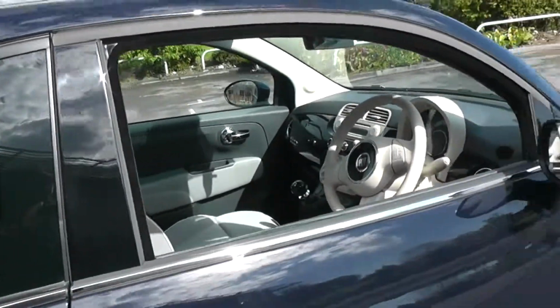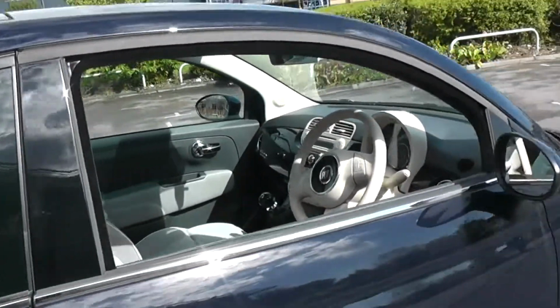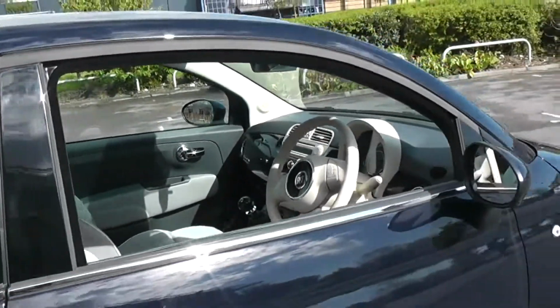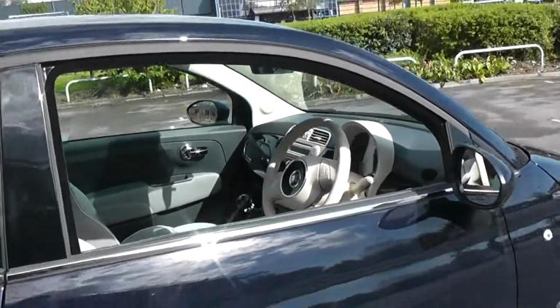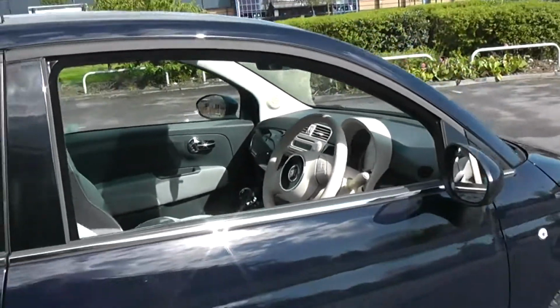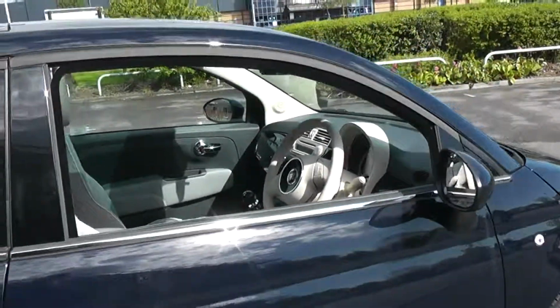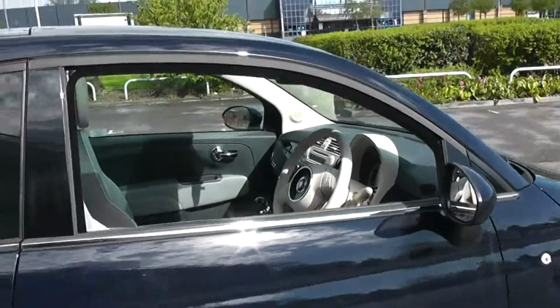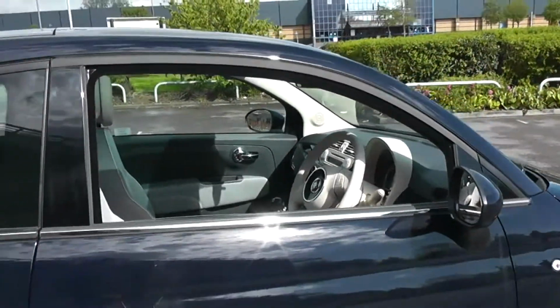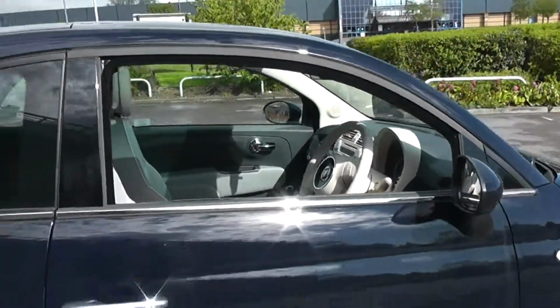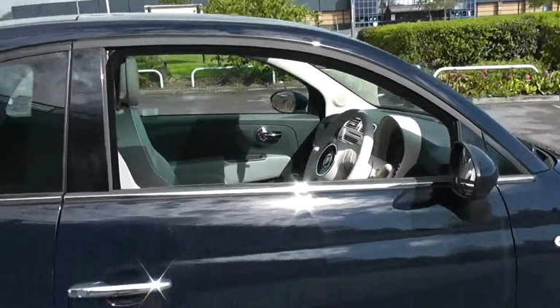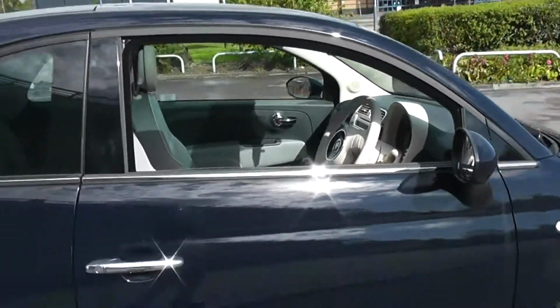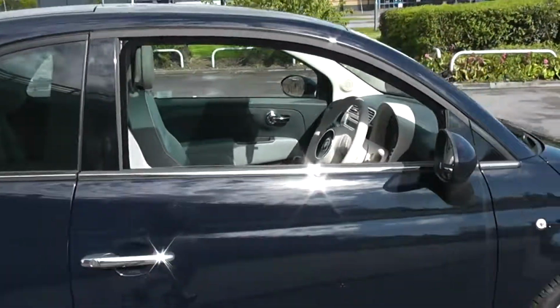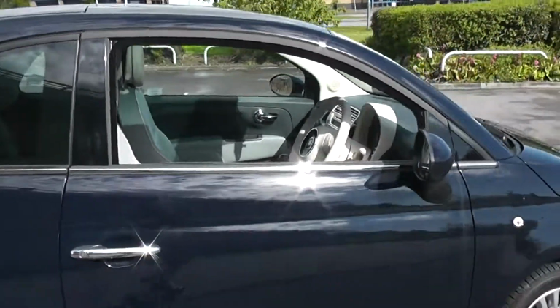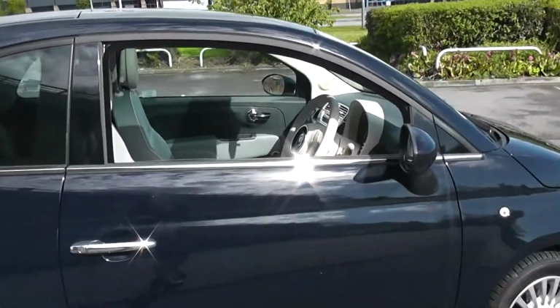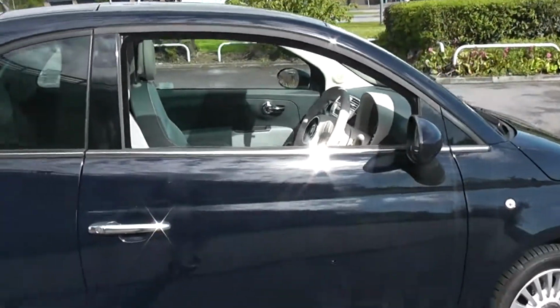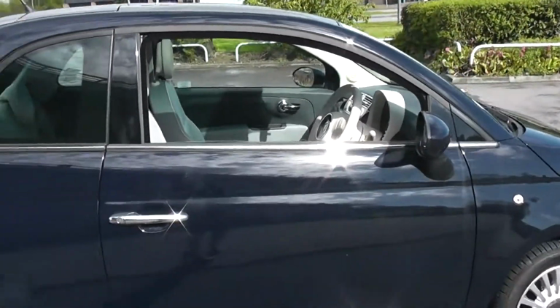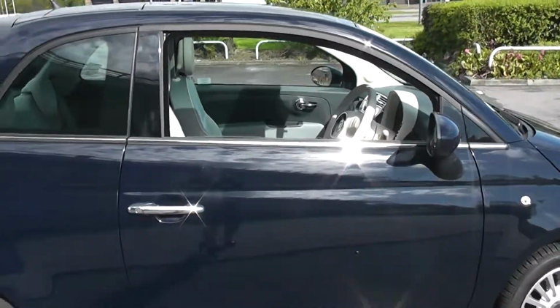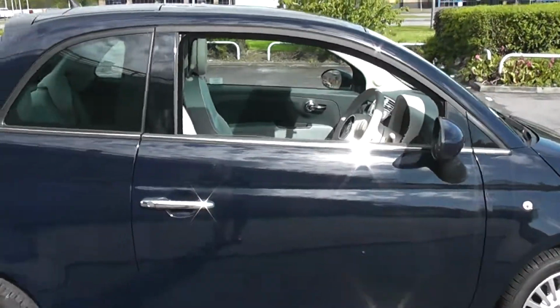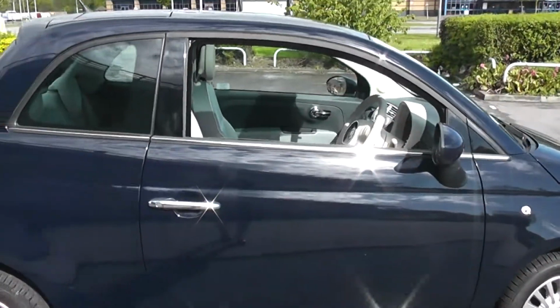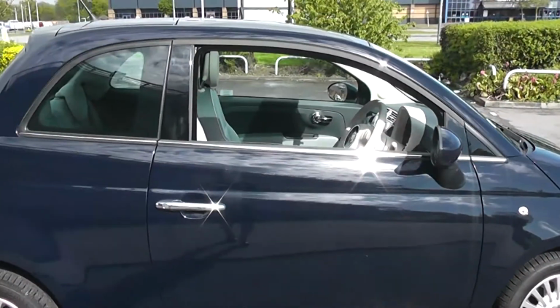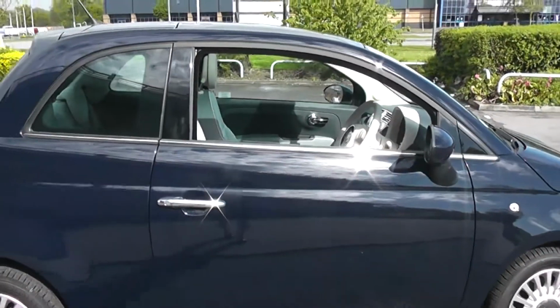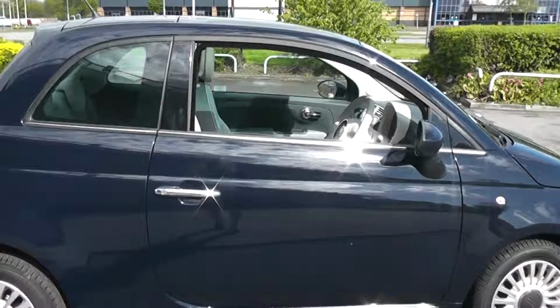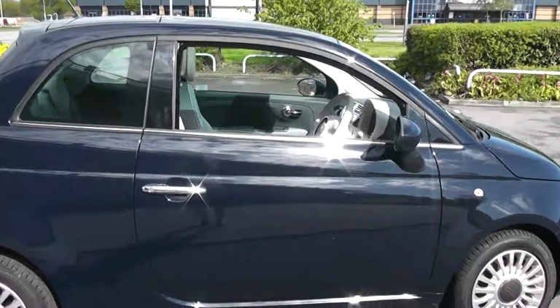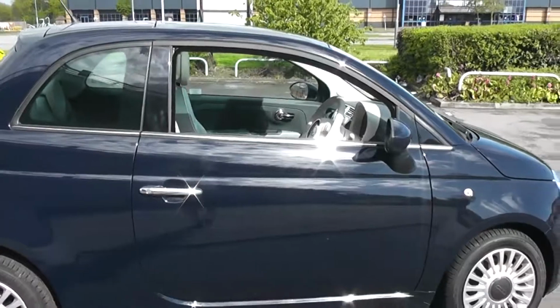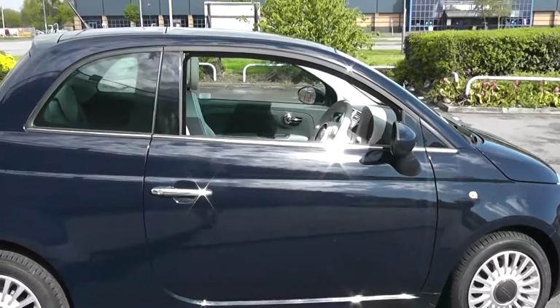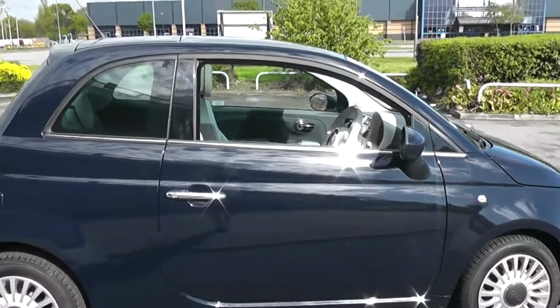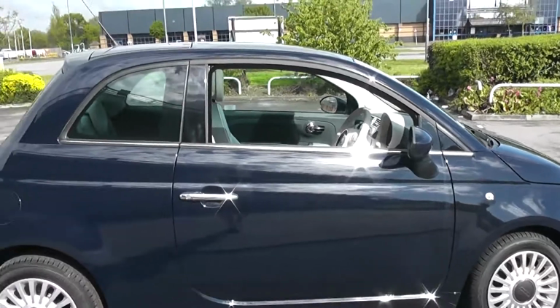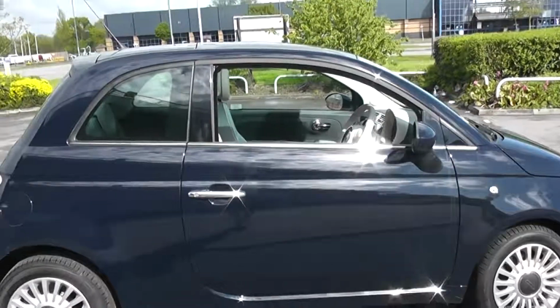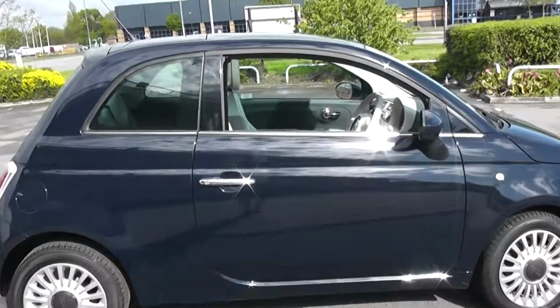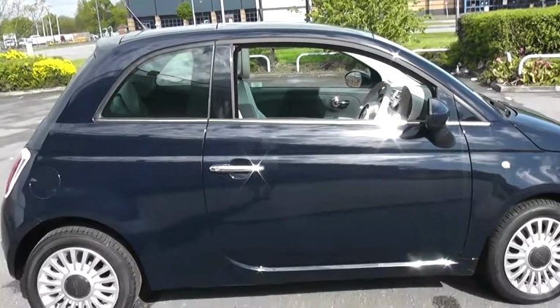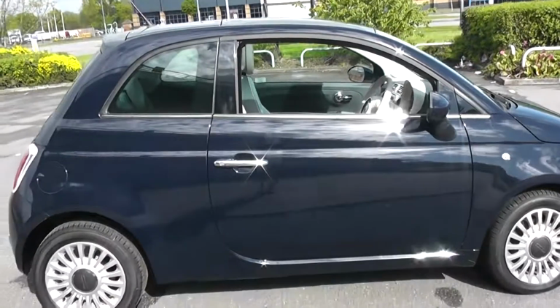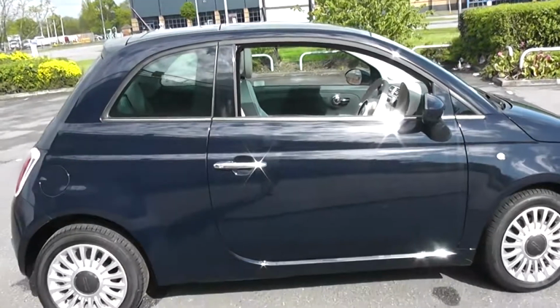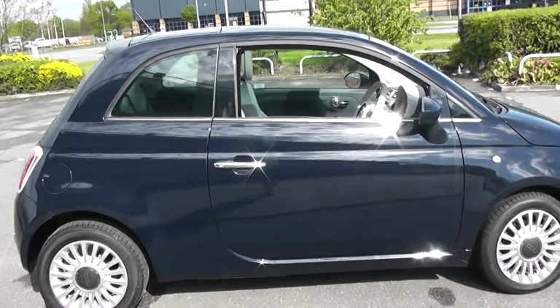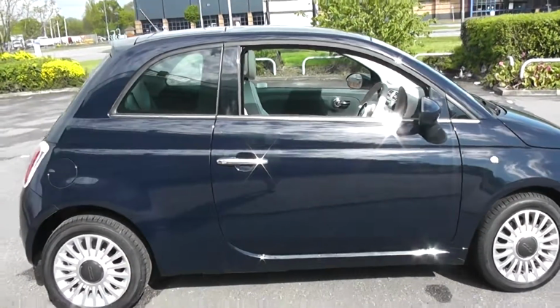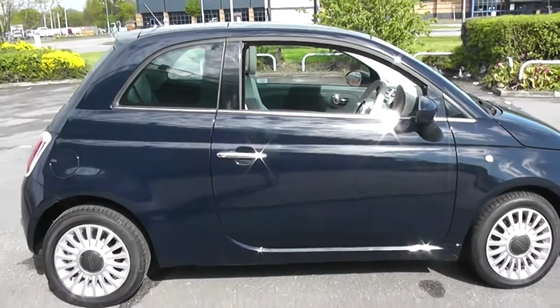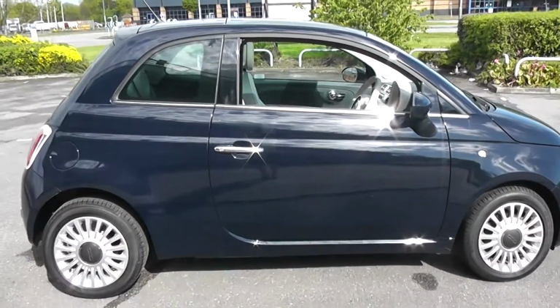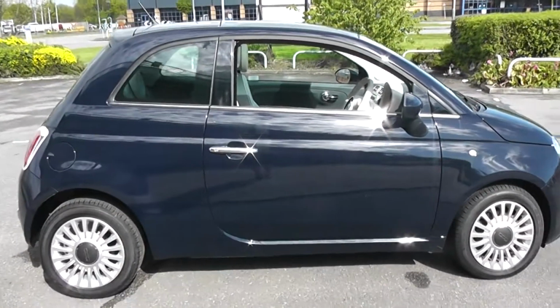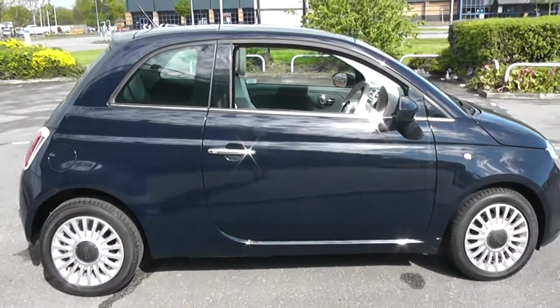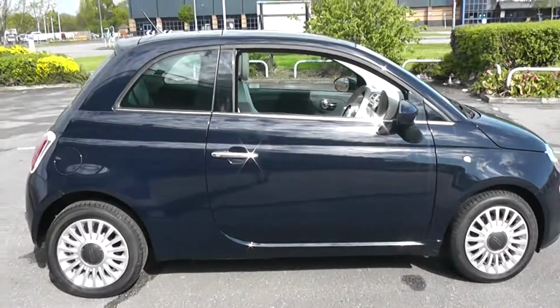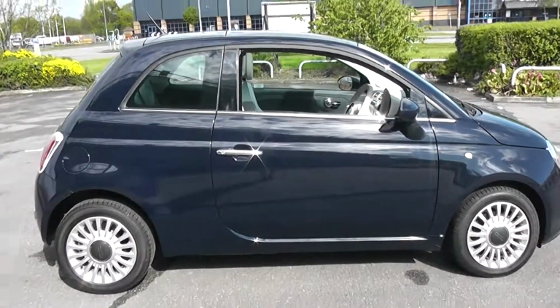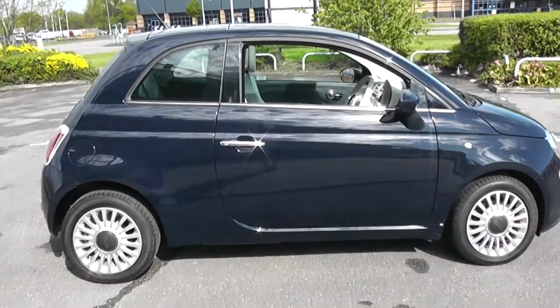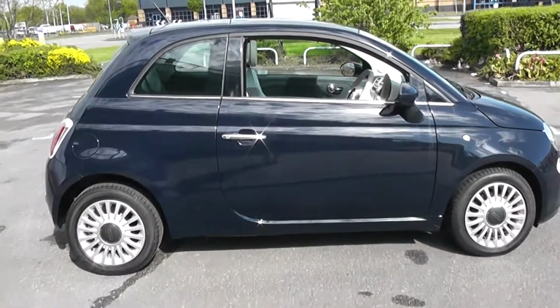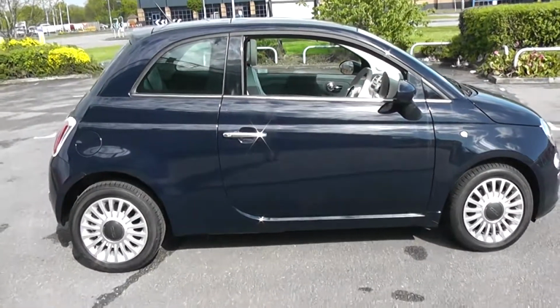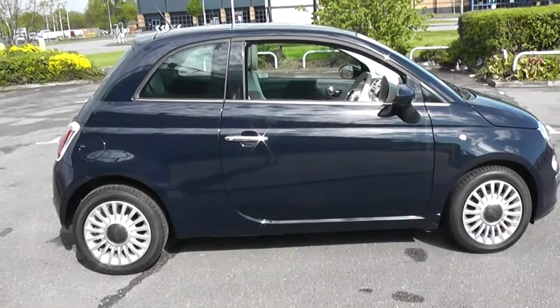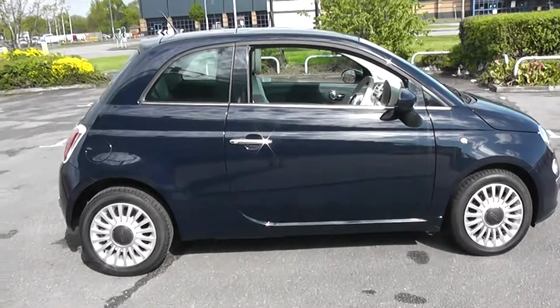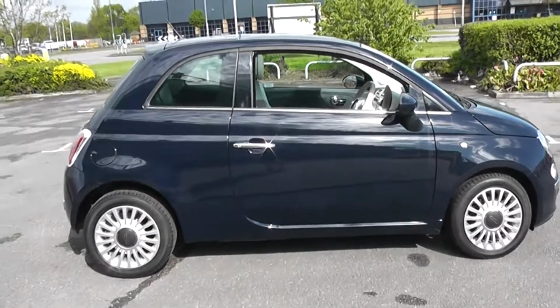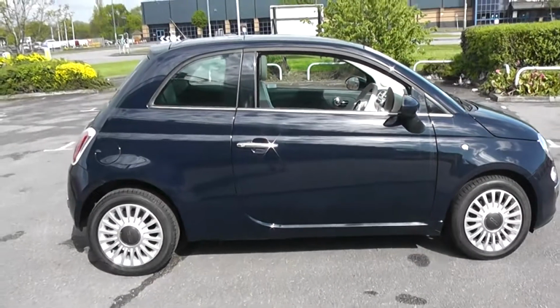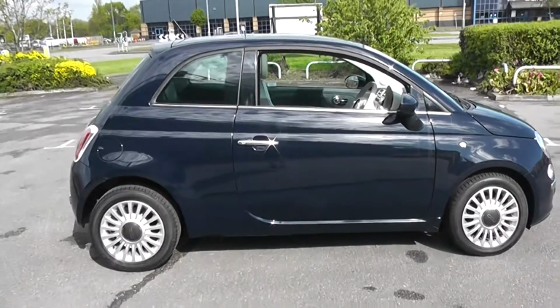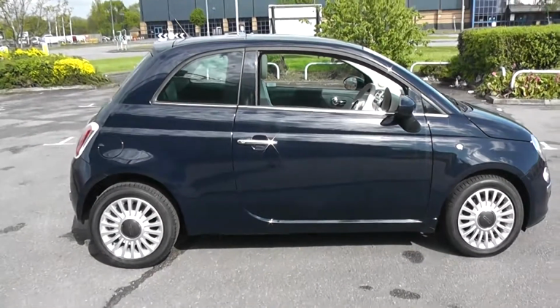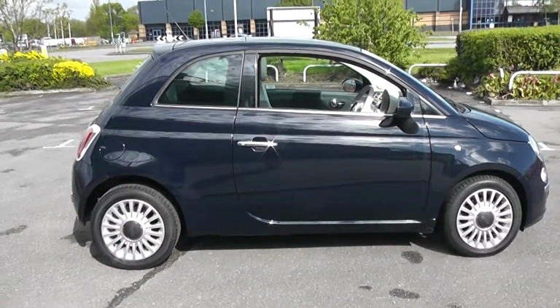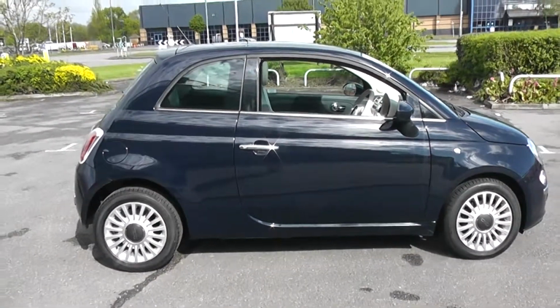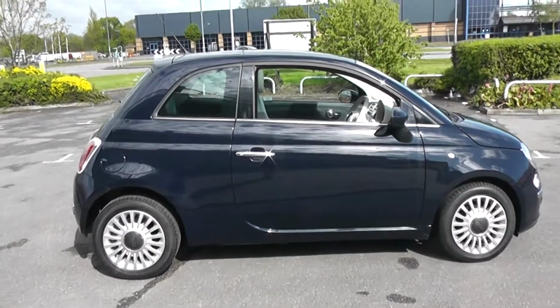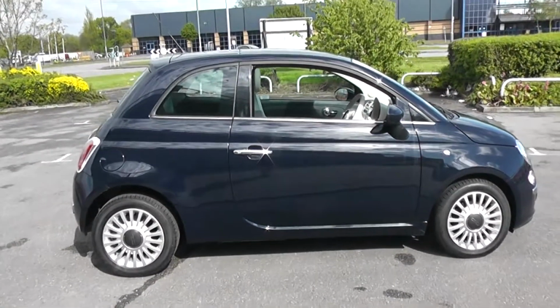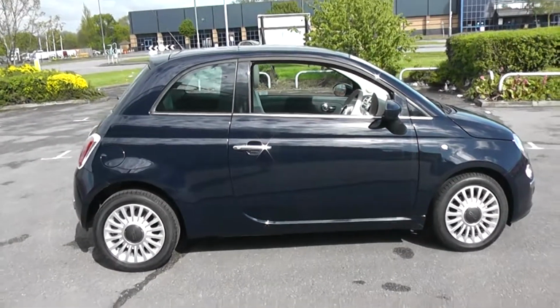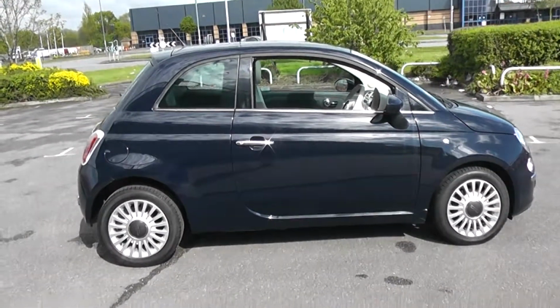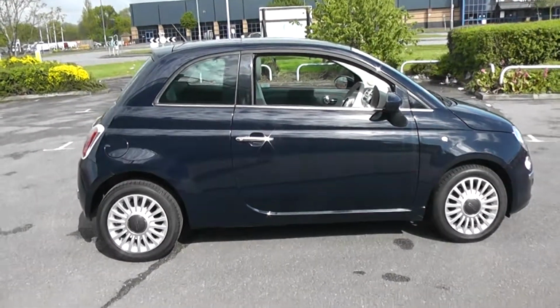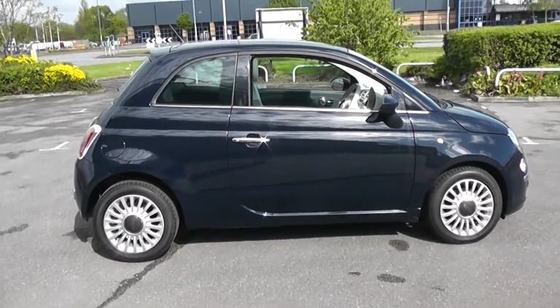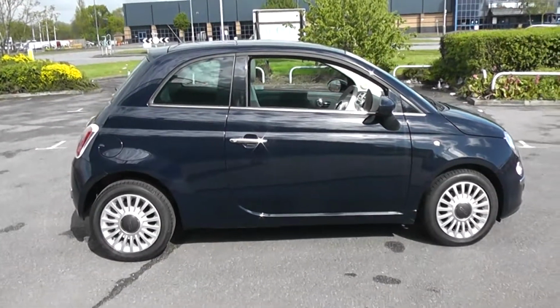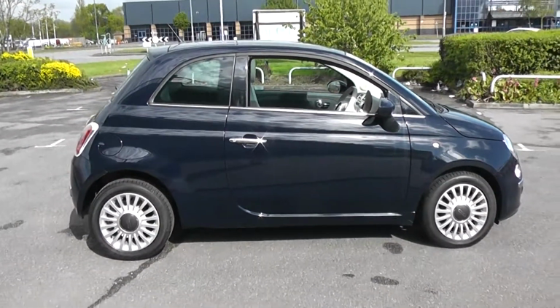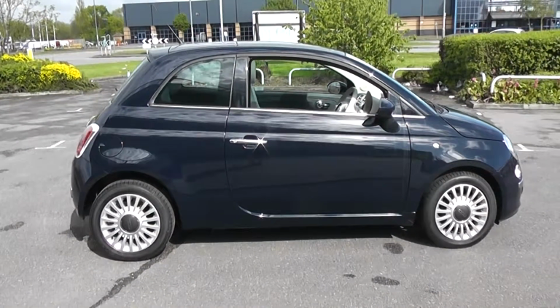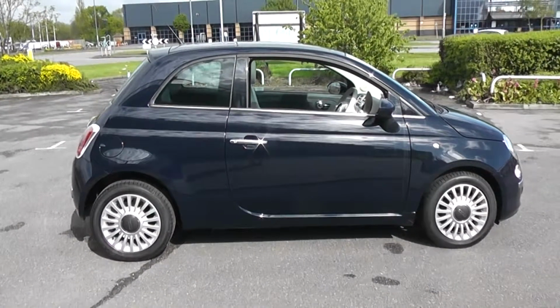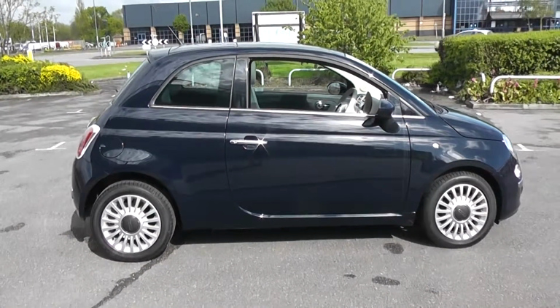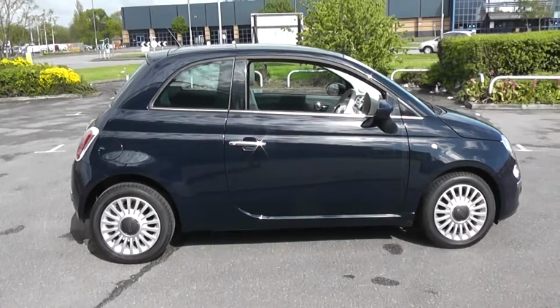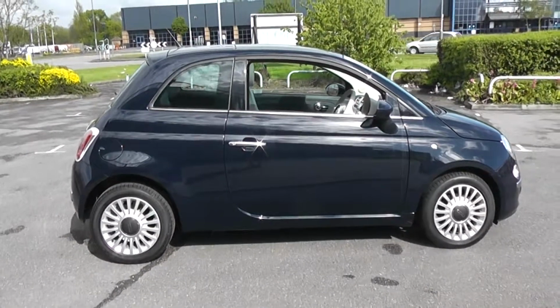This car is available to view on www.wessexgarages.co.uk. Thank you.